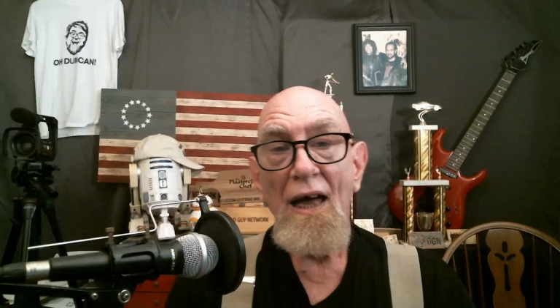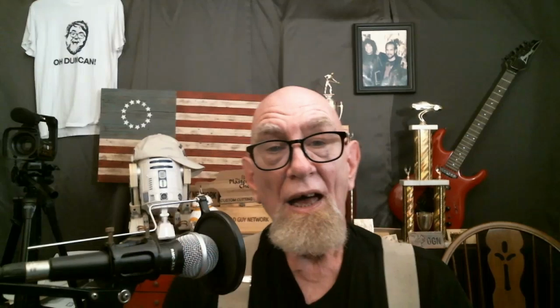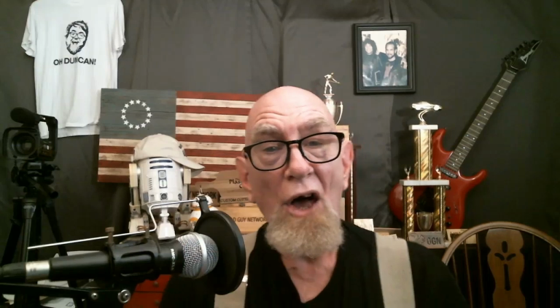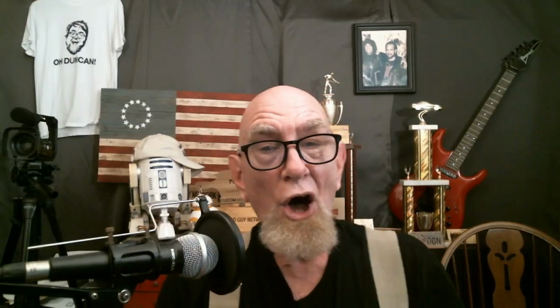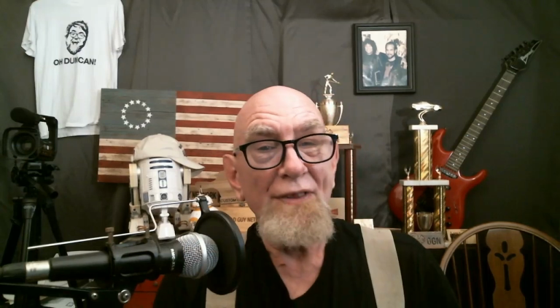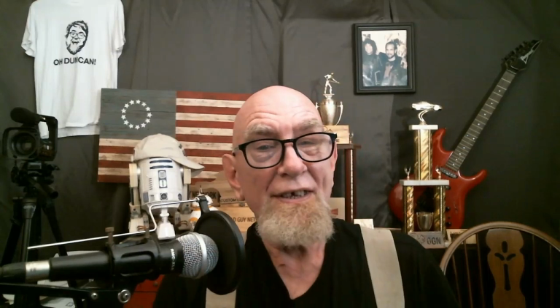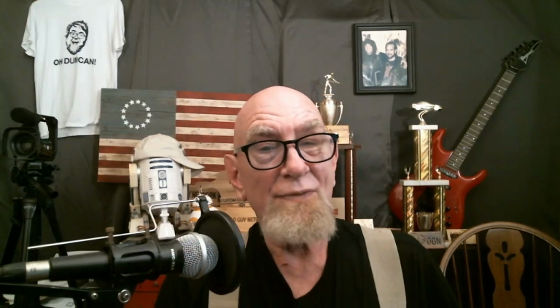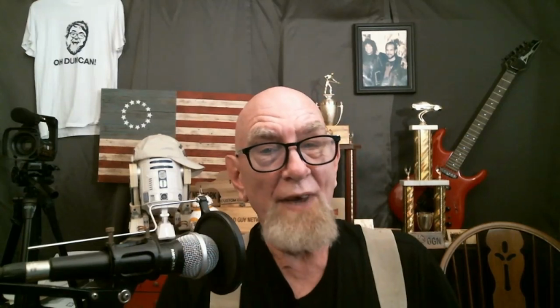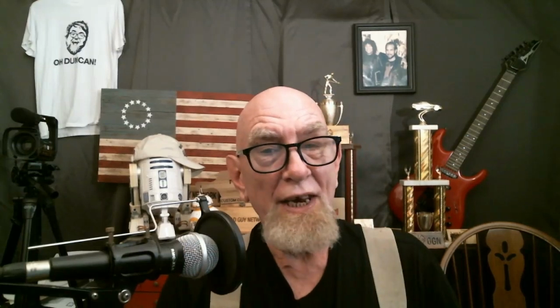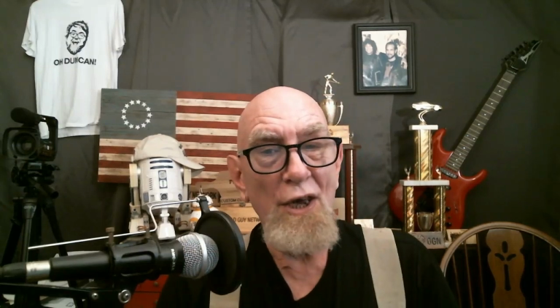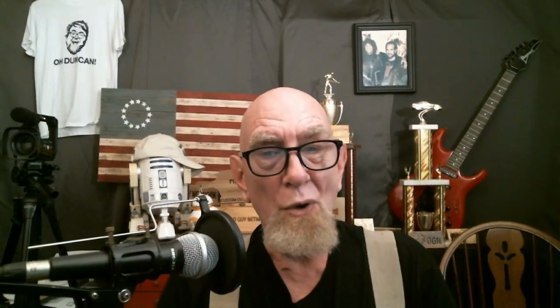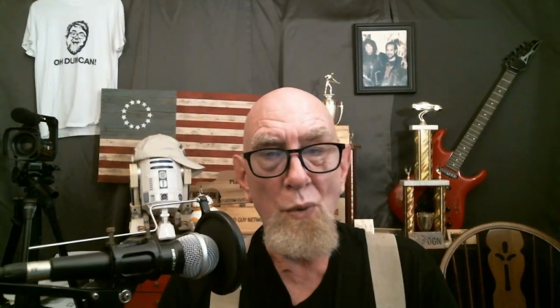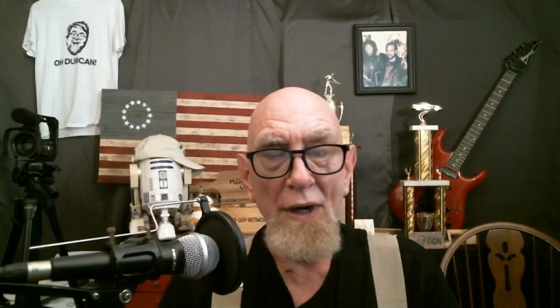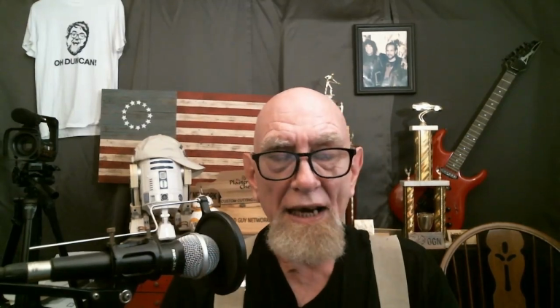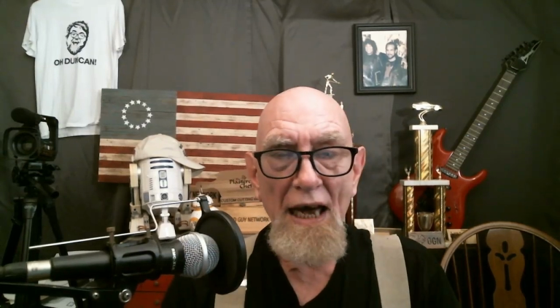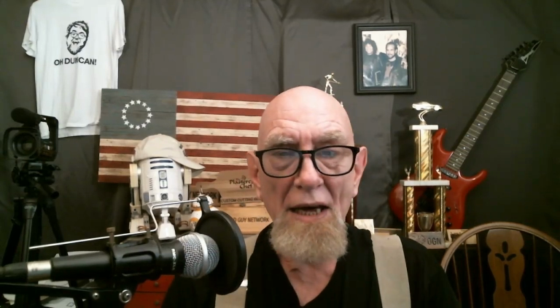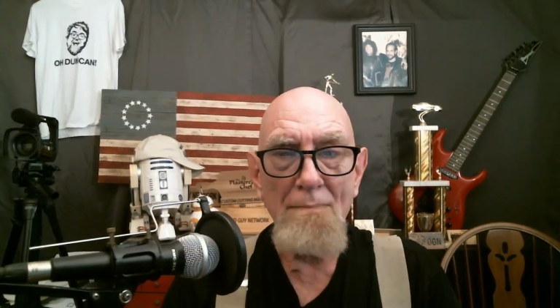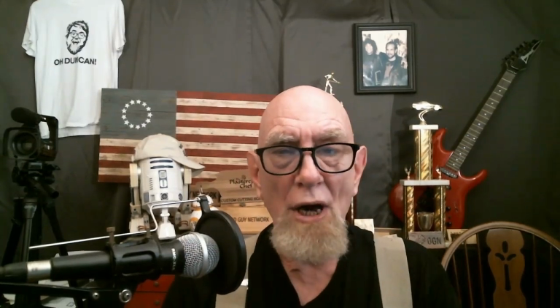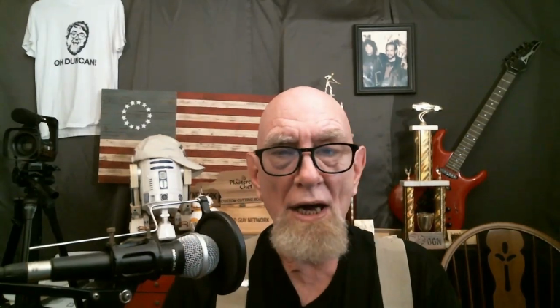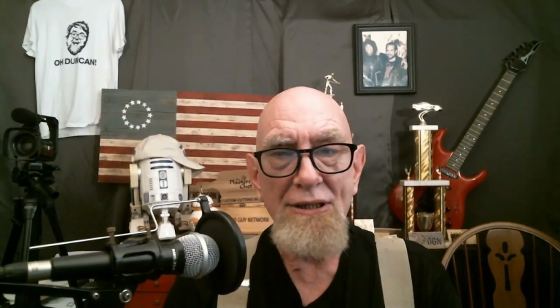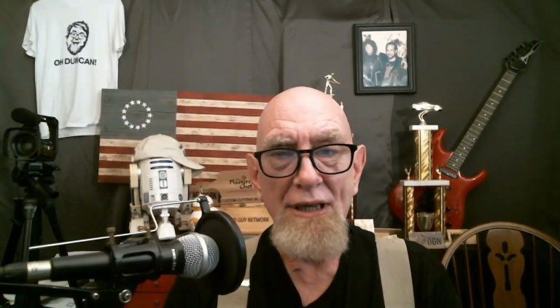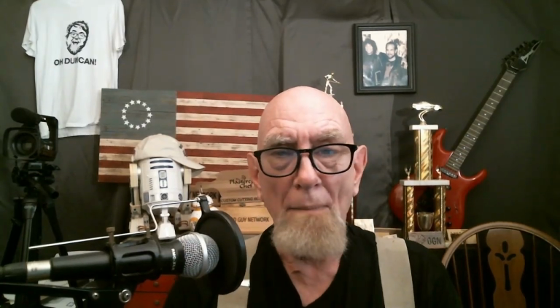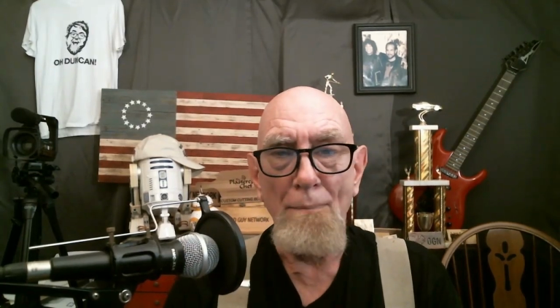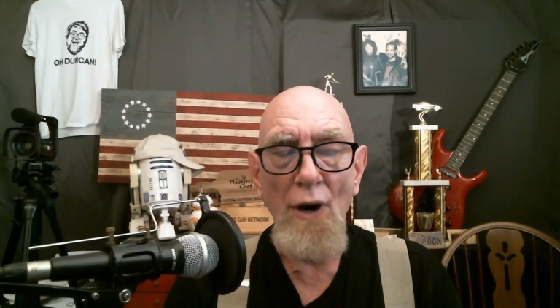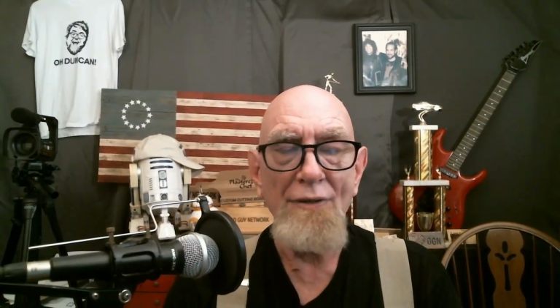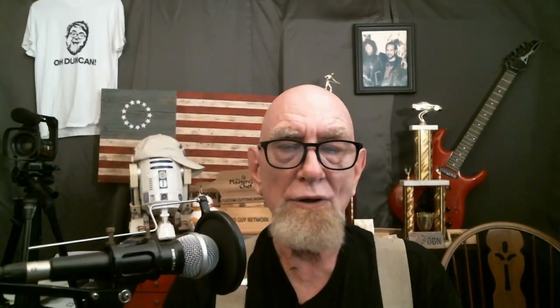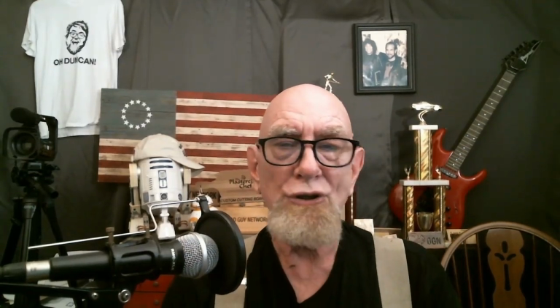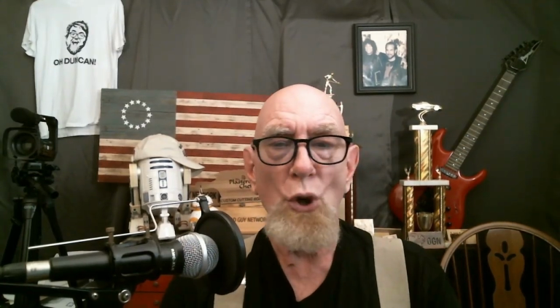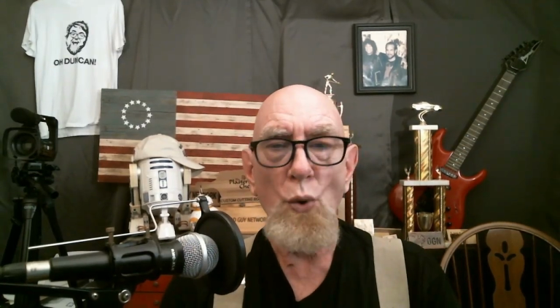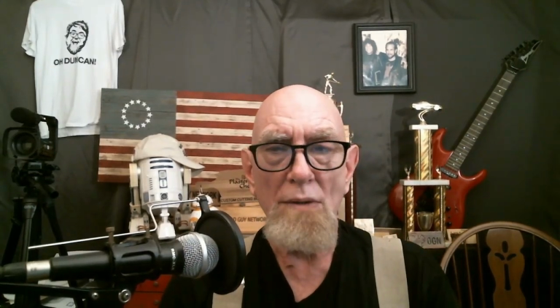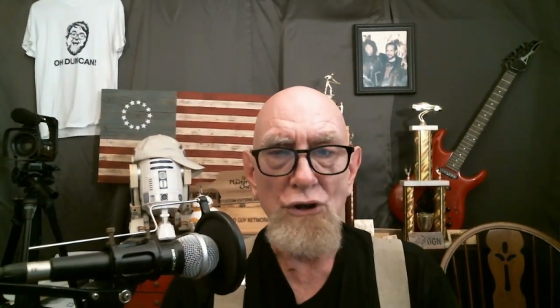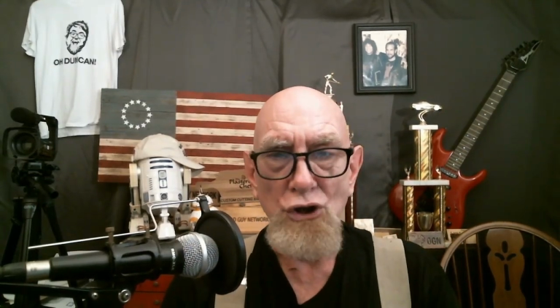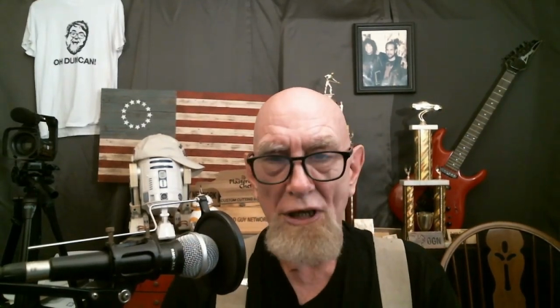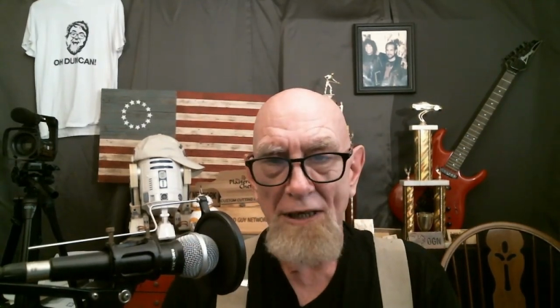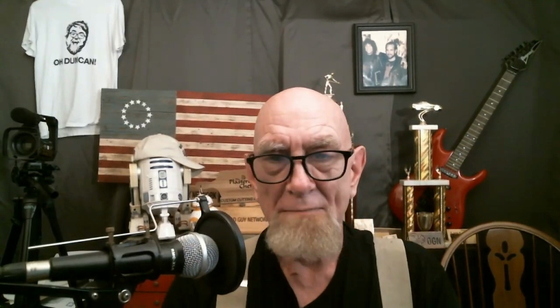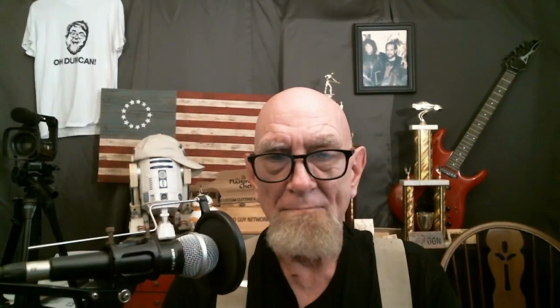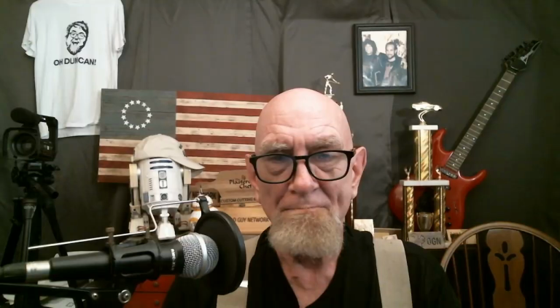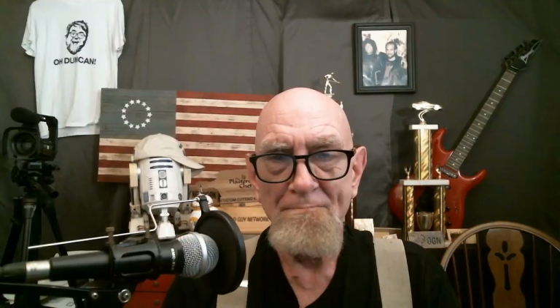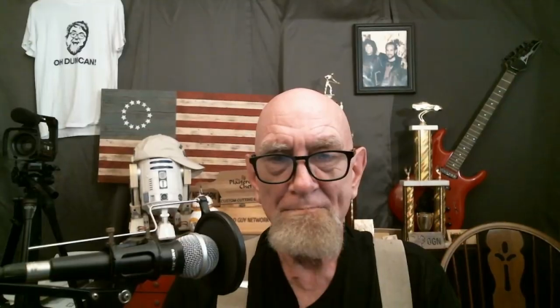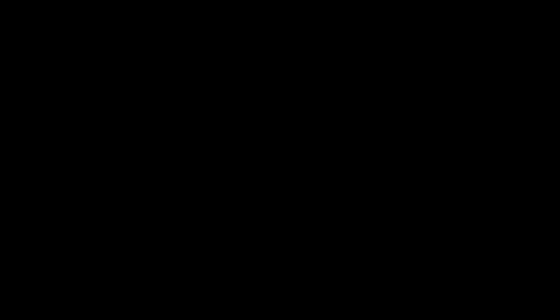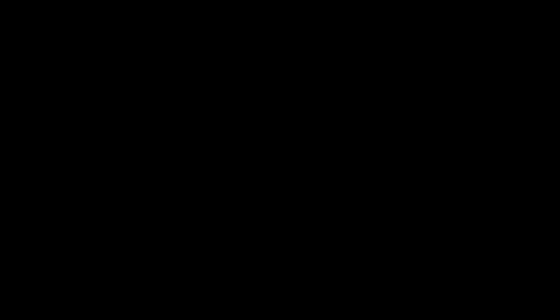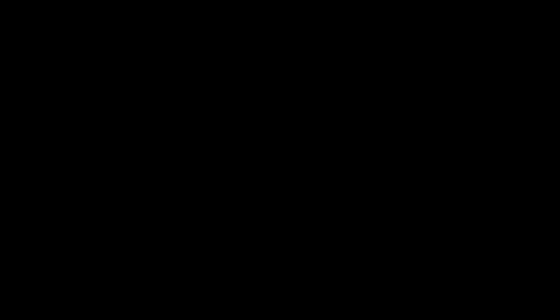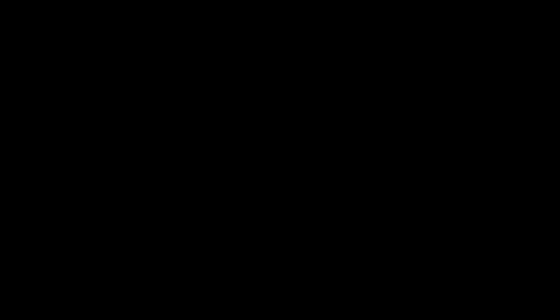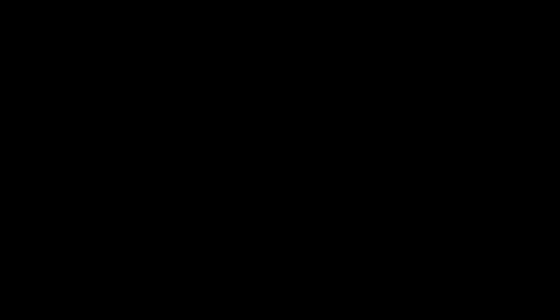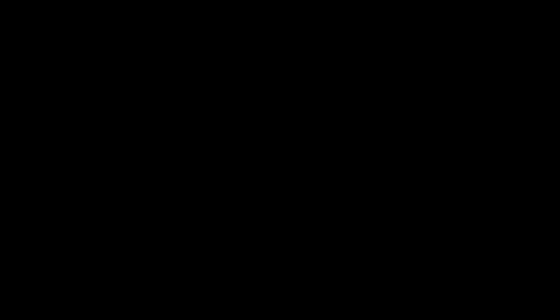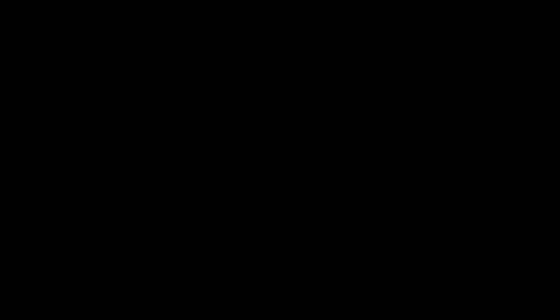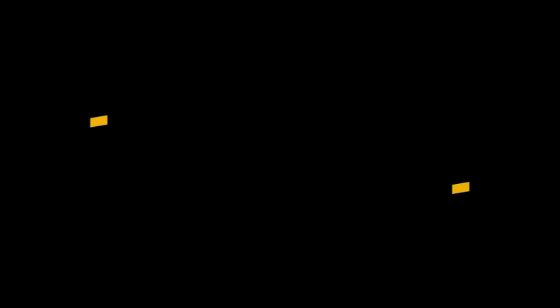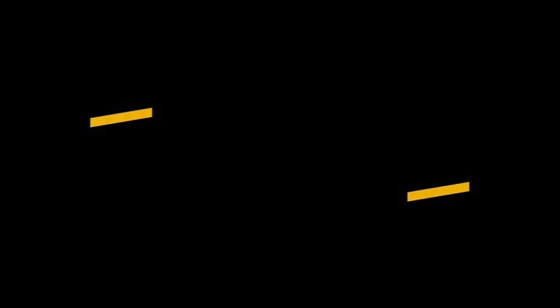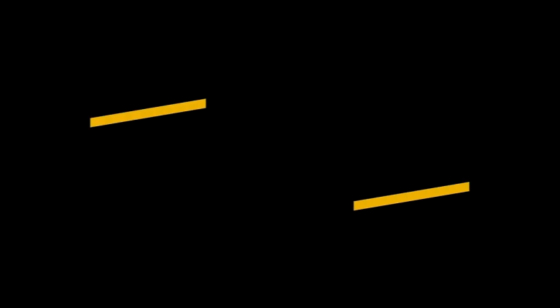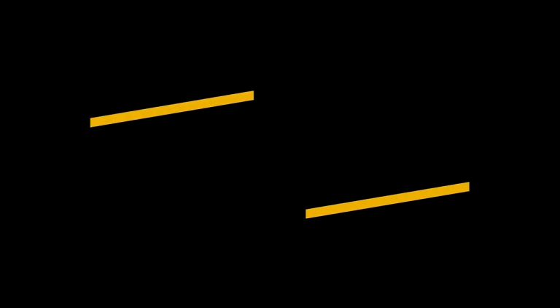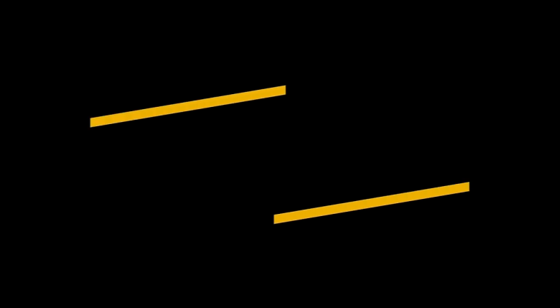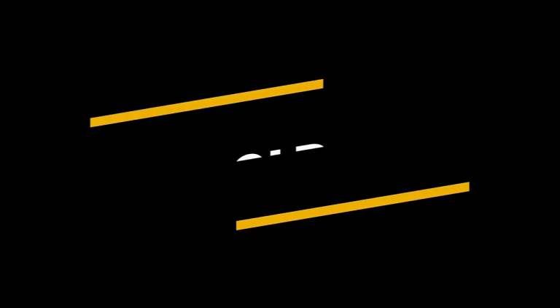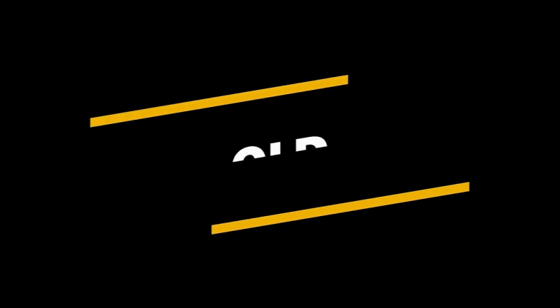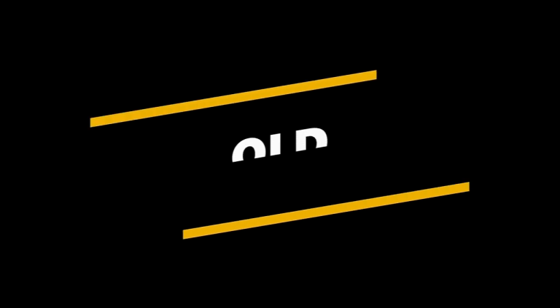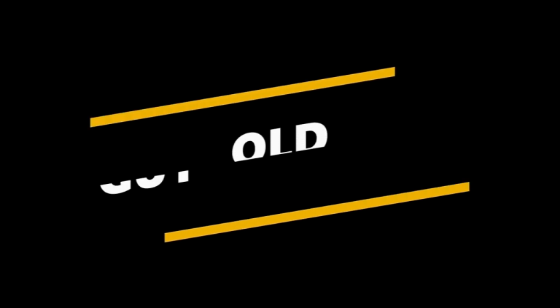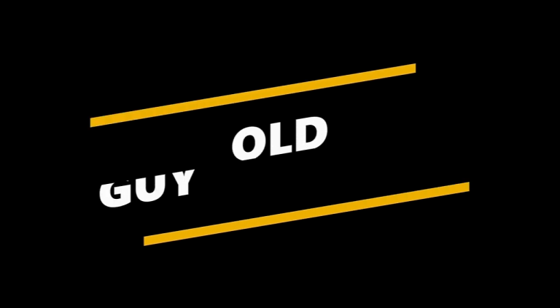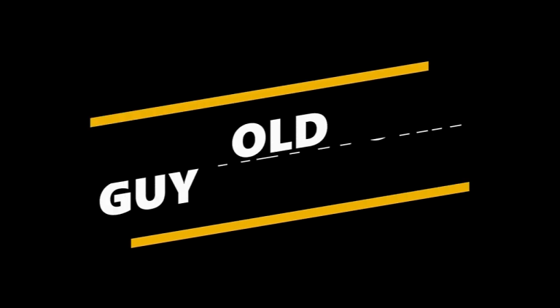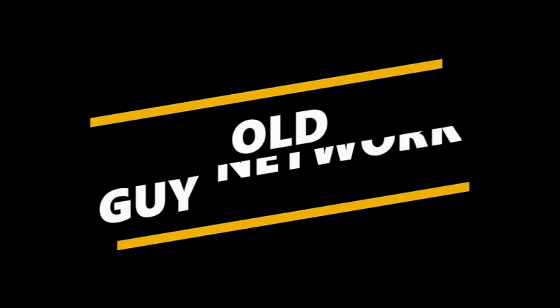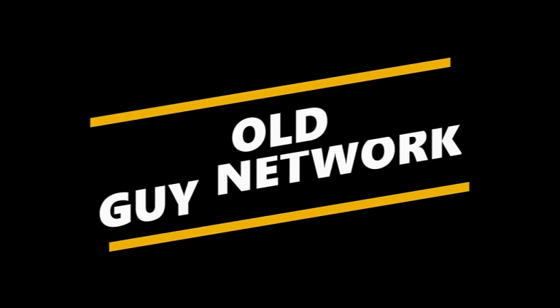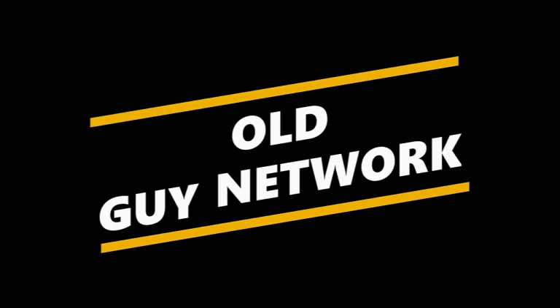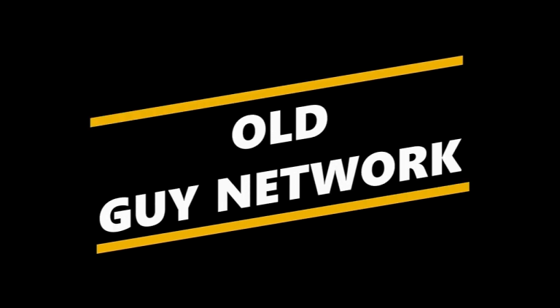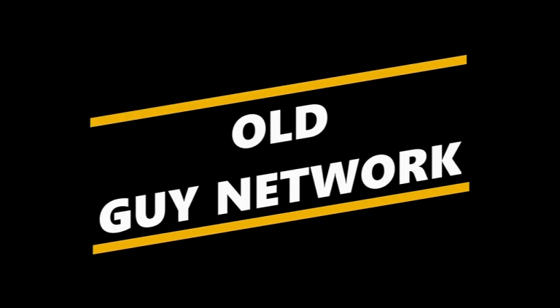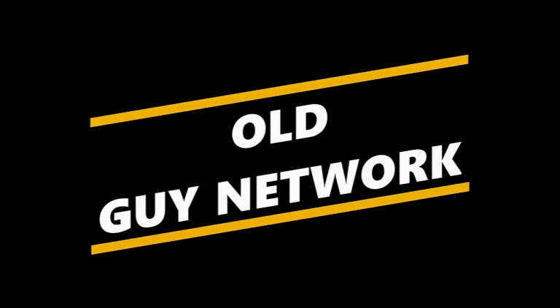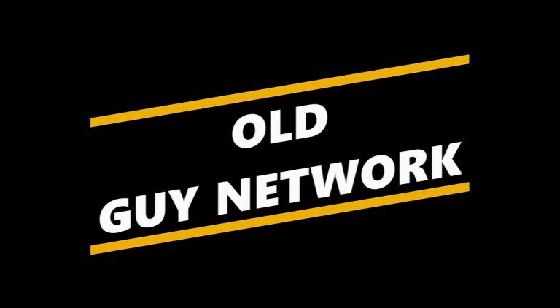On this video, we're going to unbox a Brother sewing machine. This is the Old Guy Network.